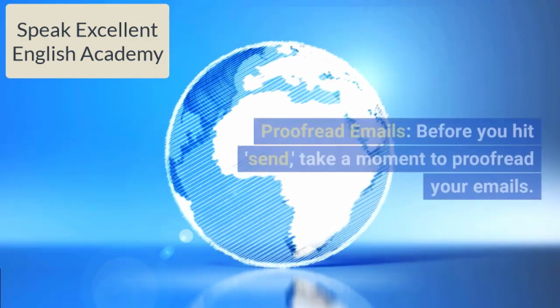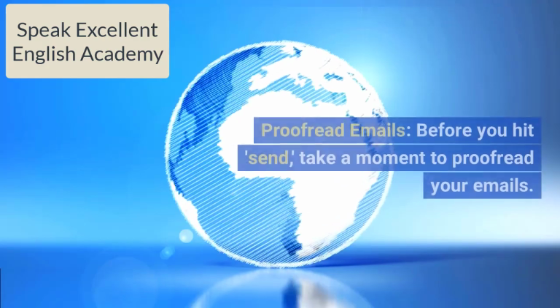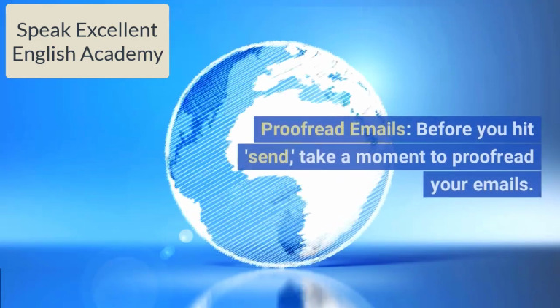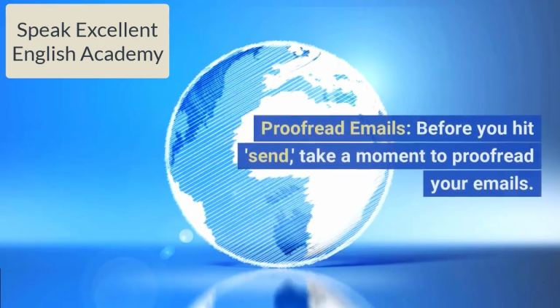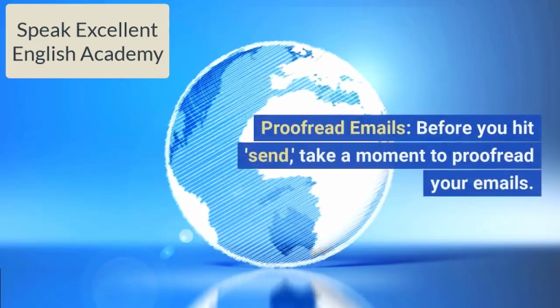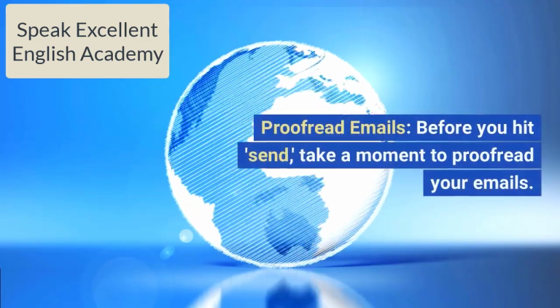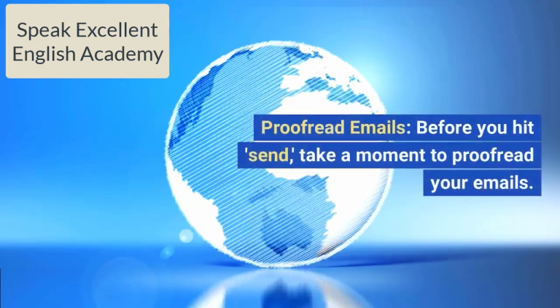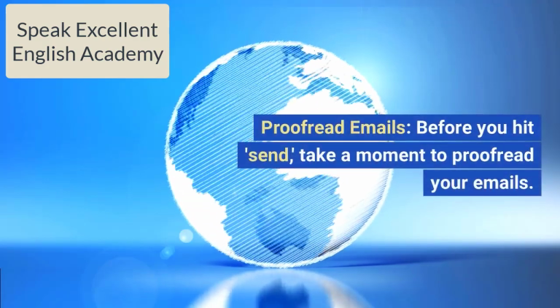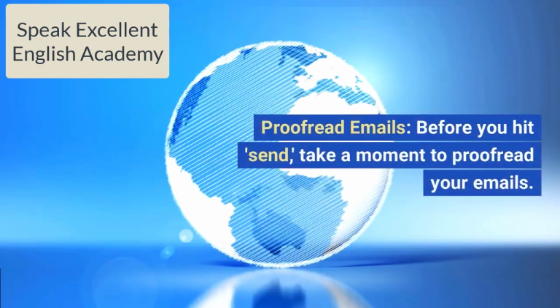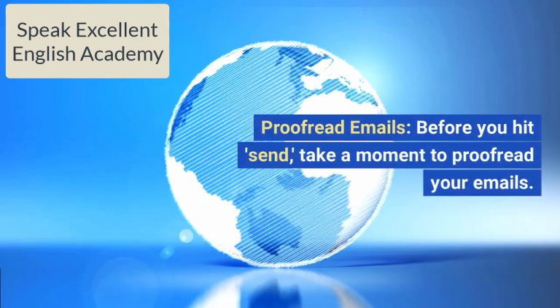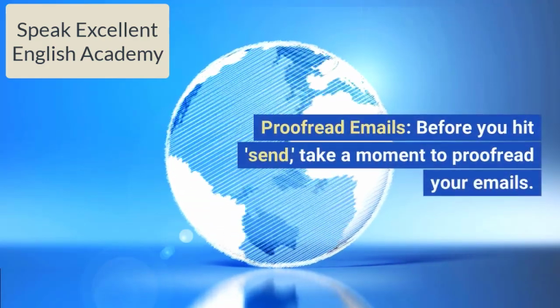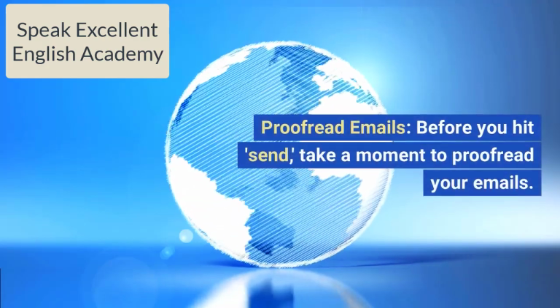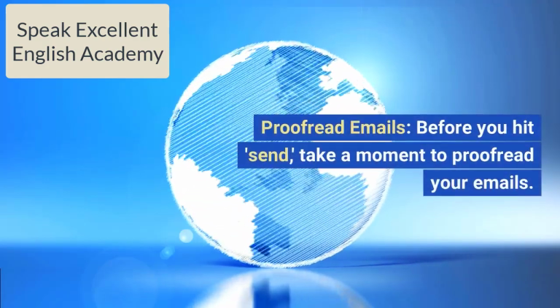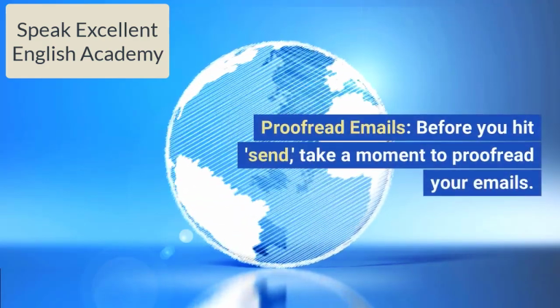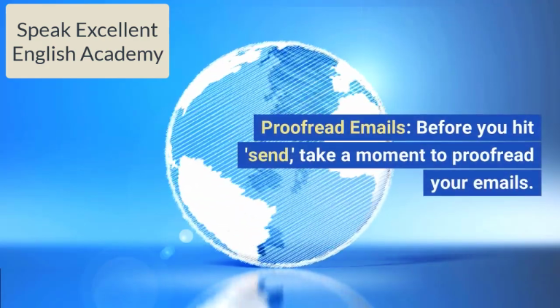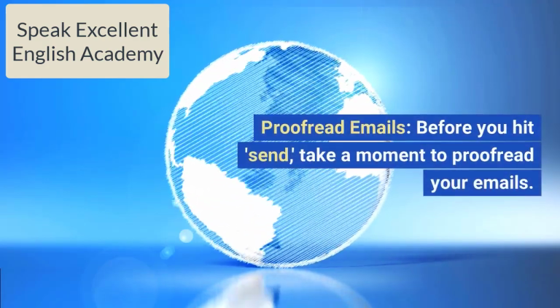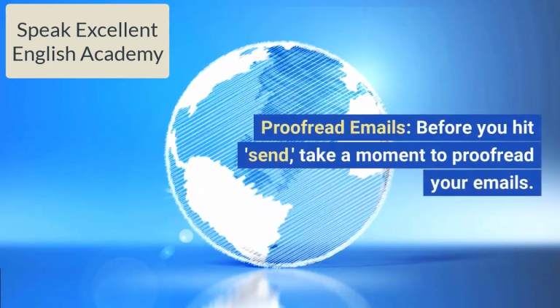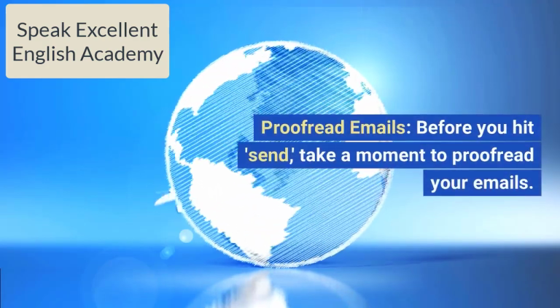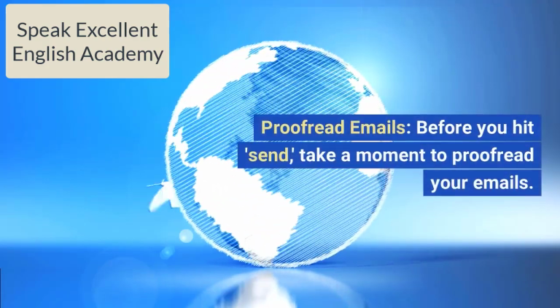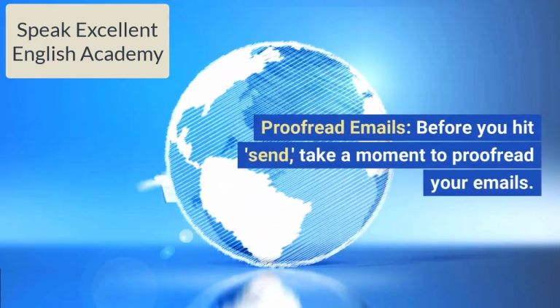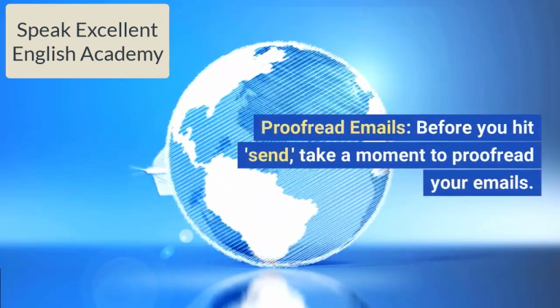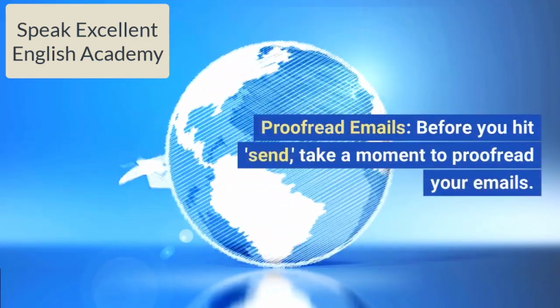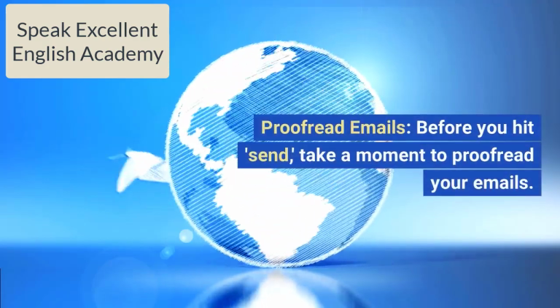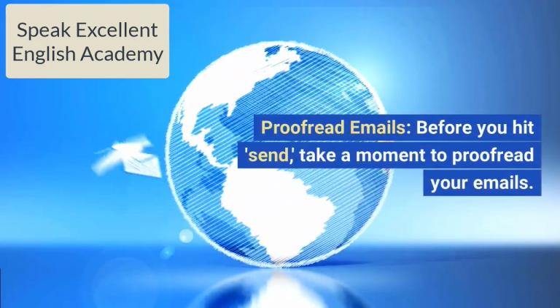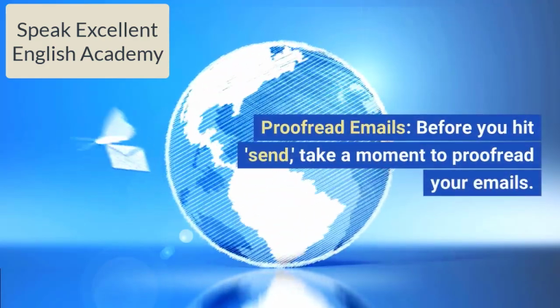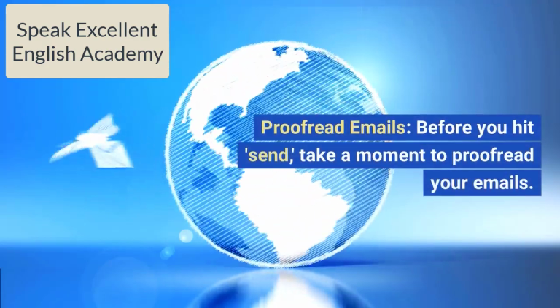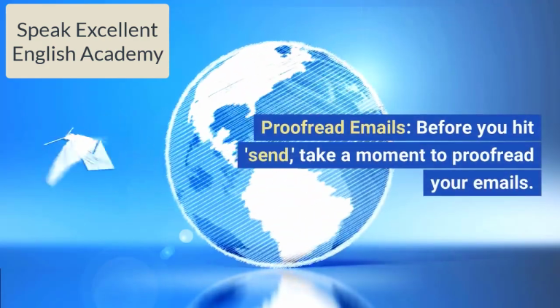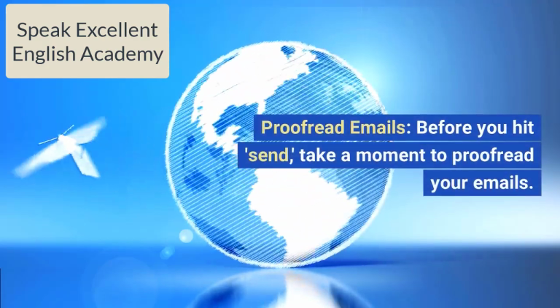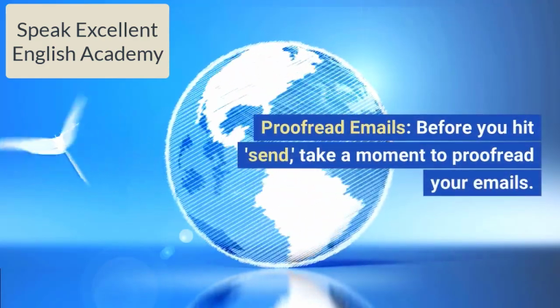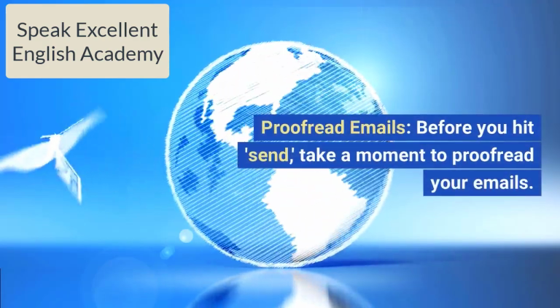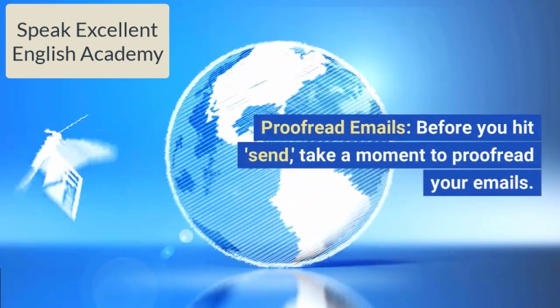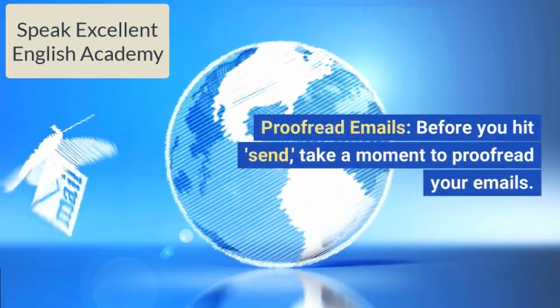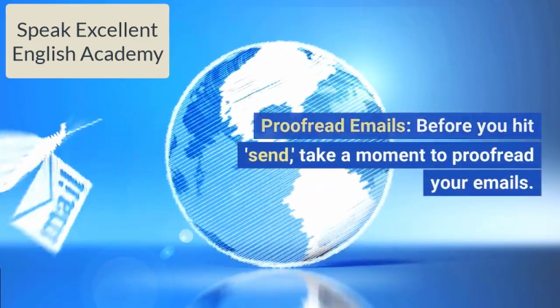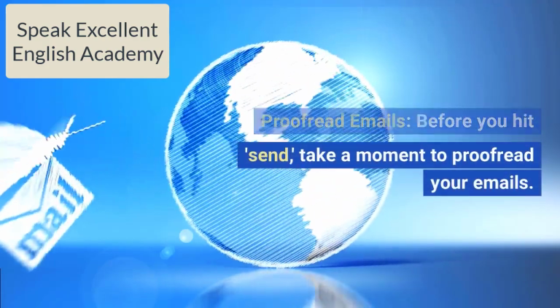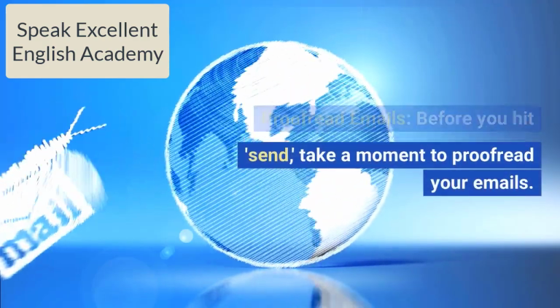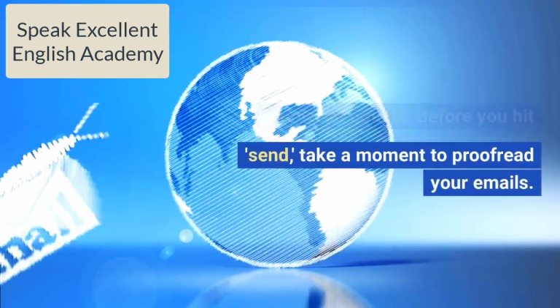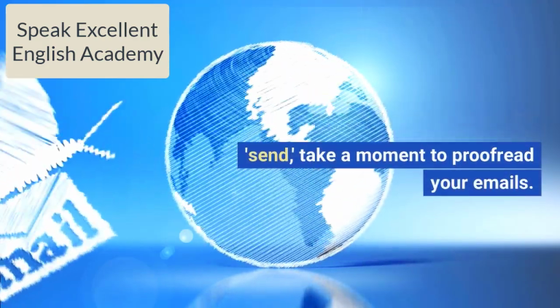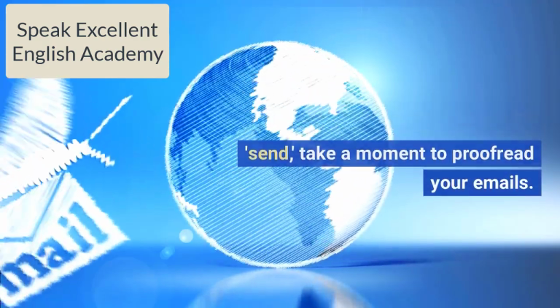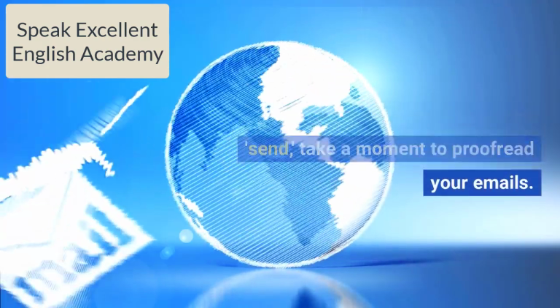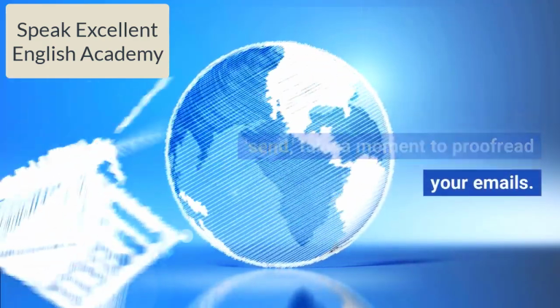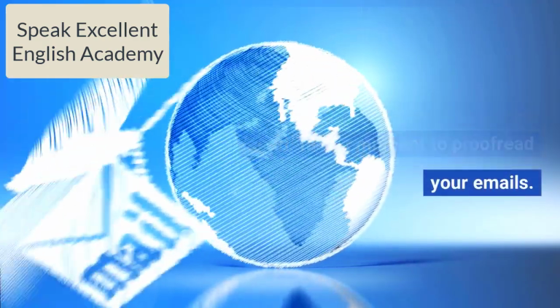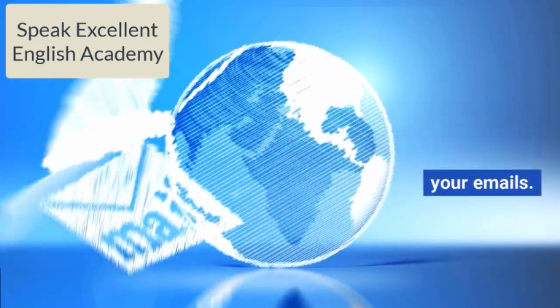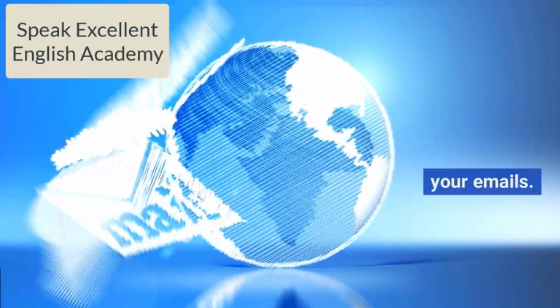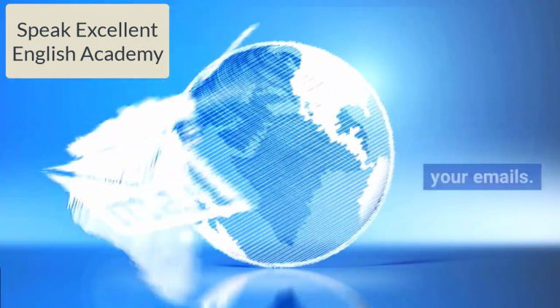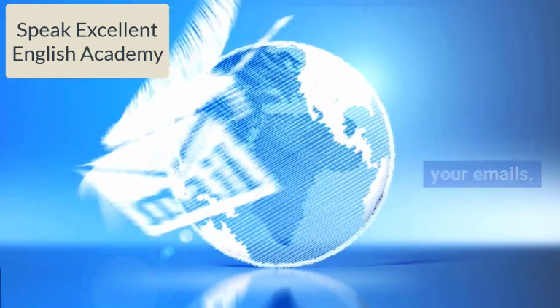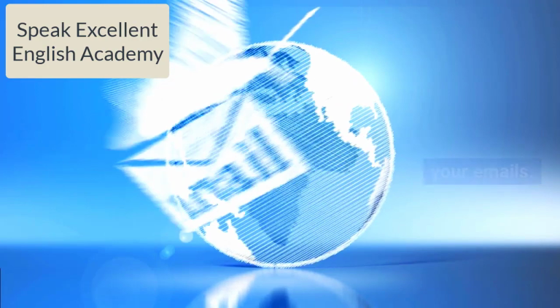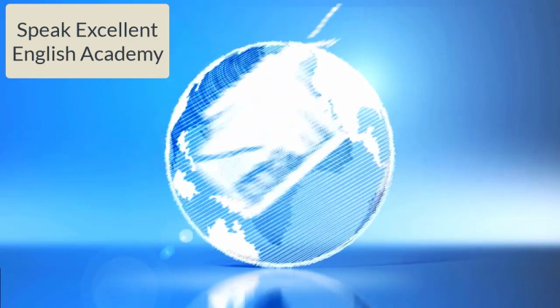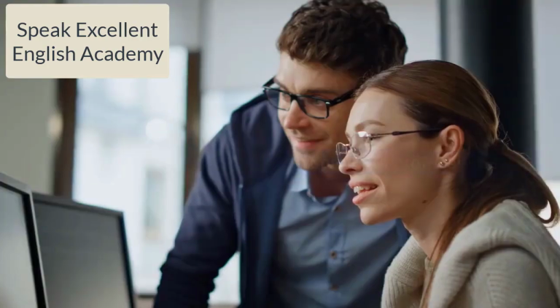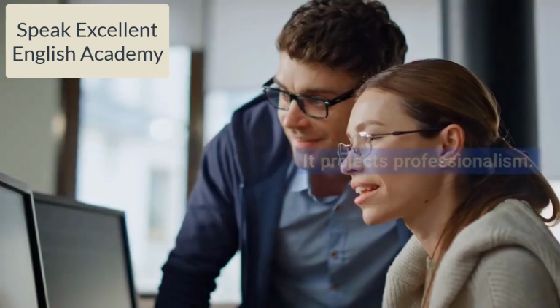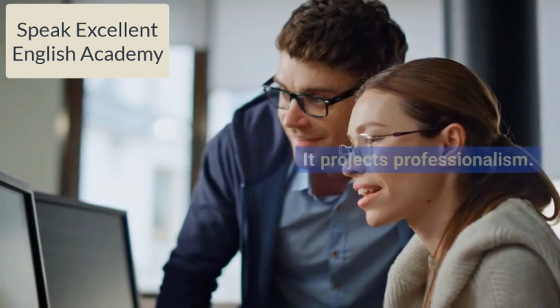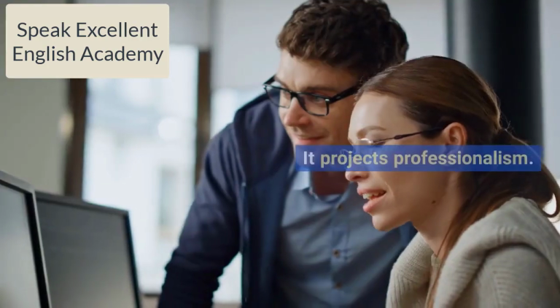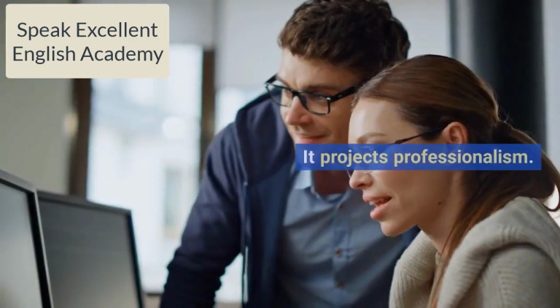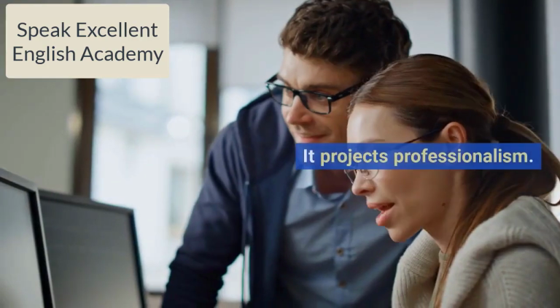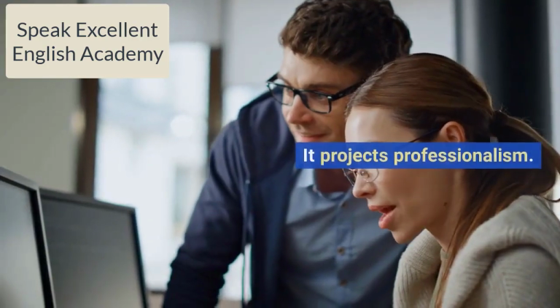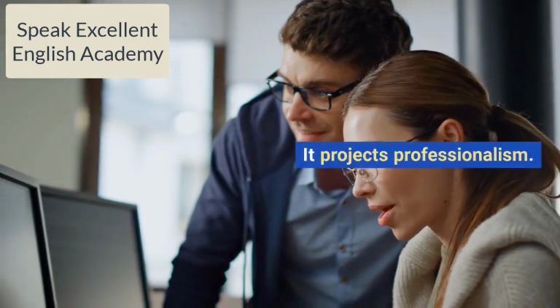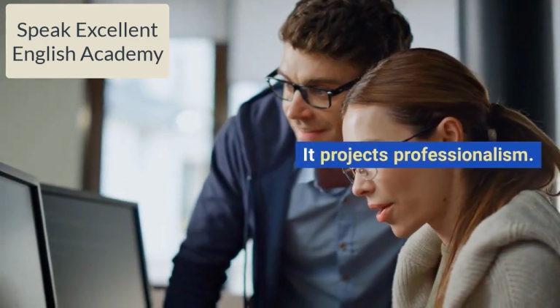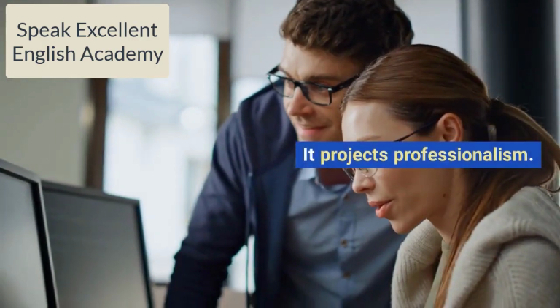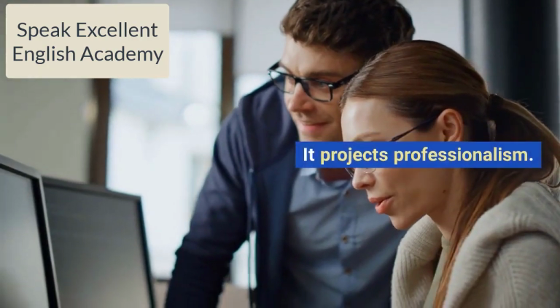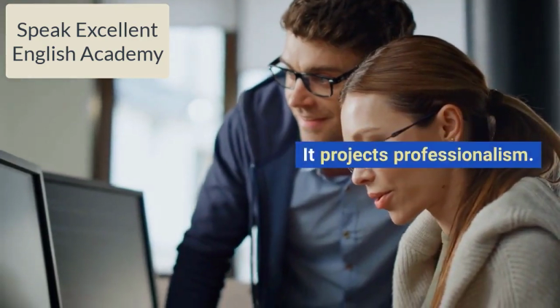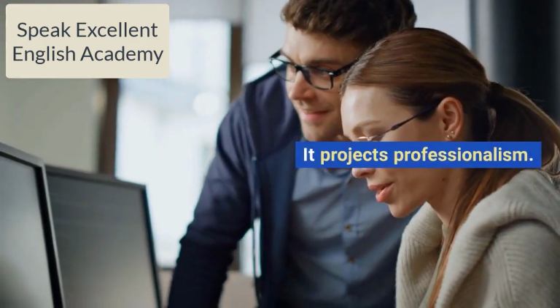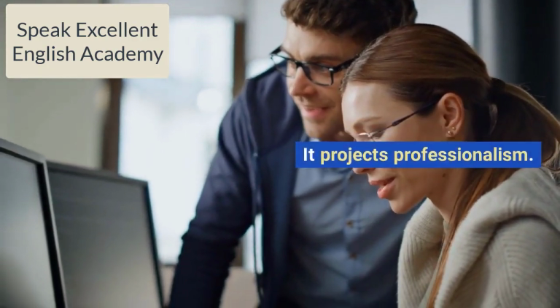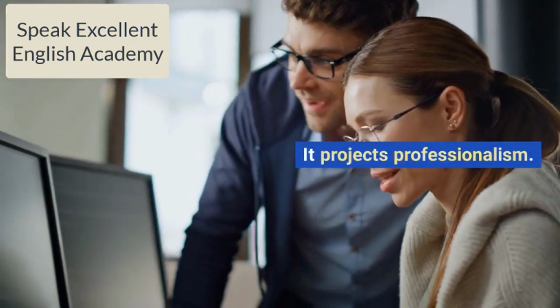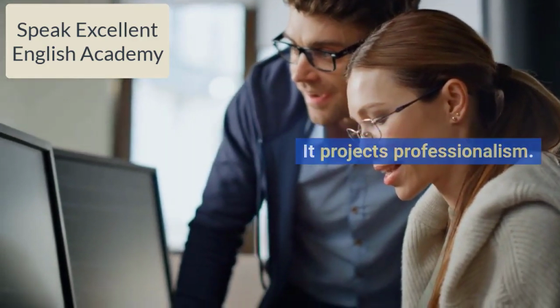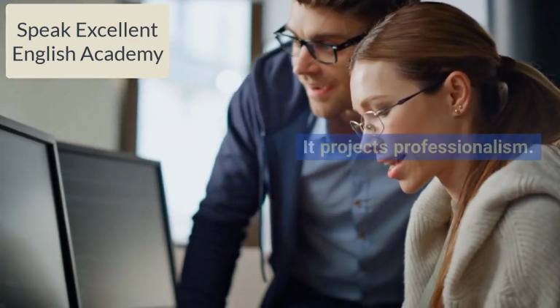Proofread emails. Before you hit send, take a moment to proofread your emails — it projects professionalism.